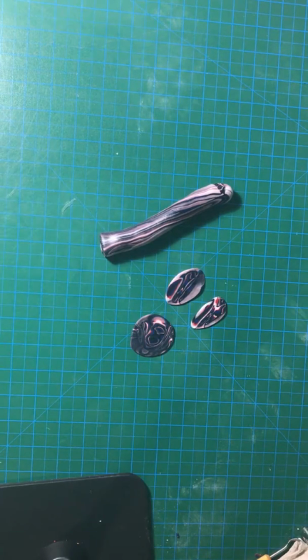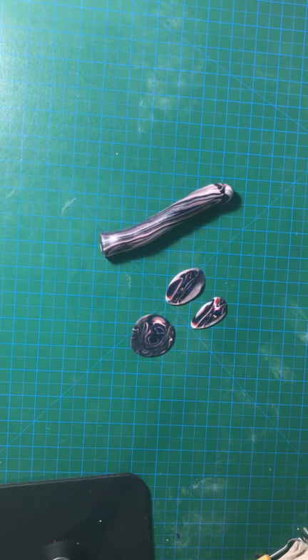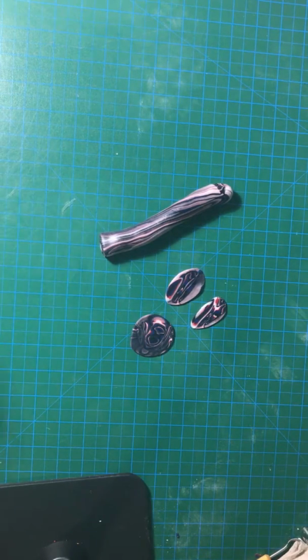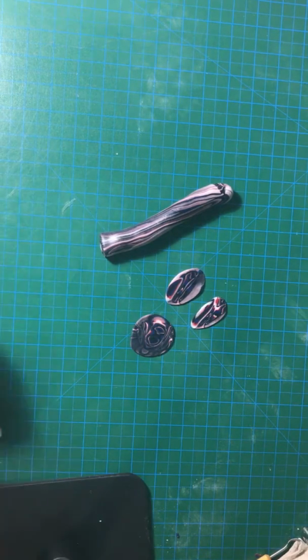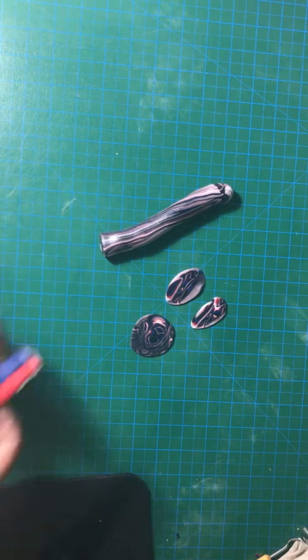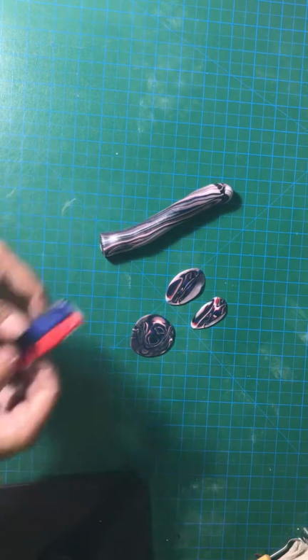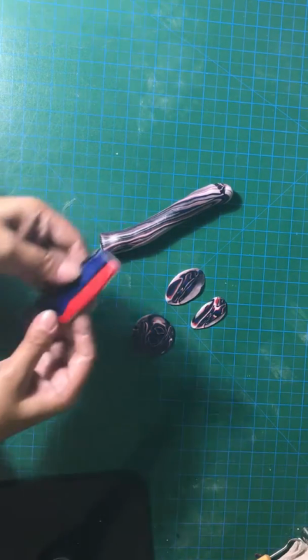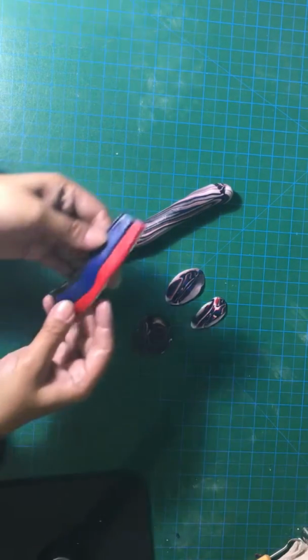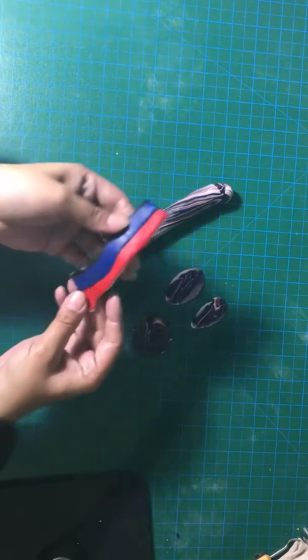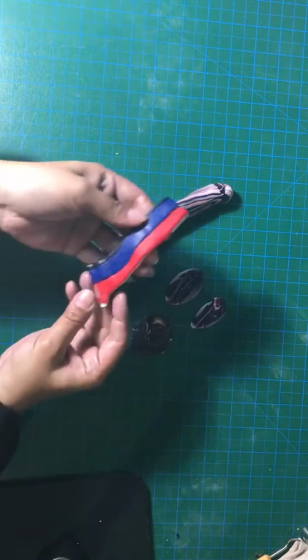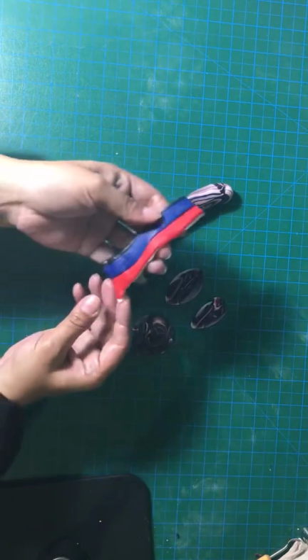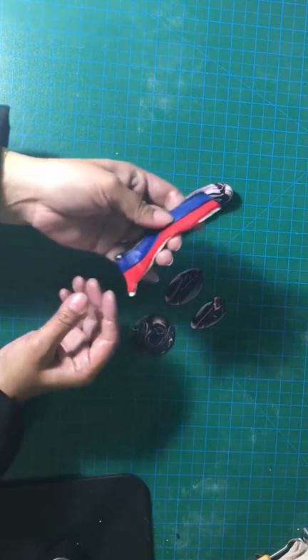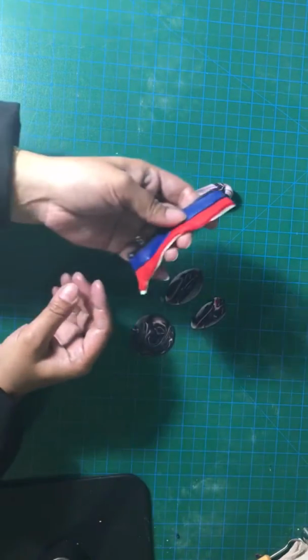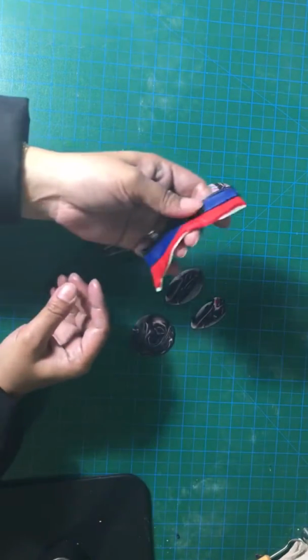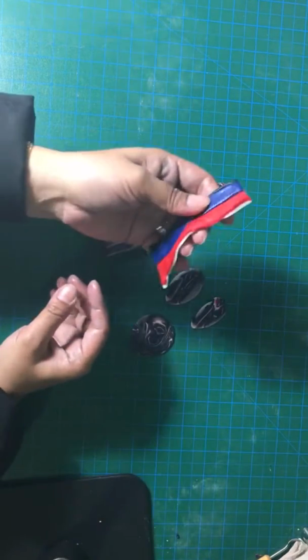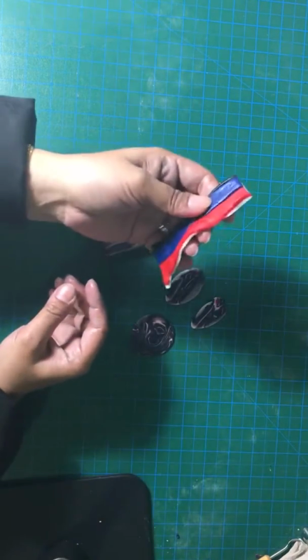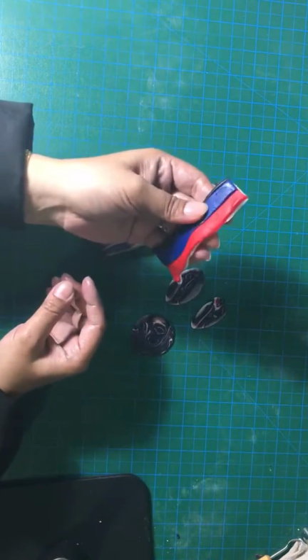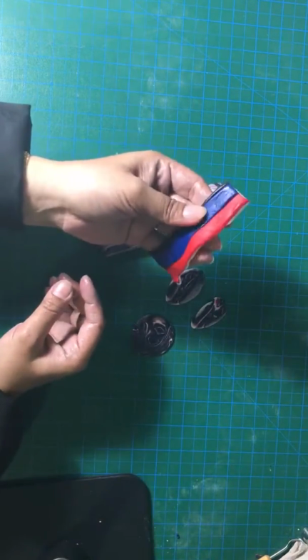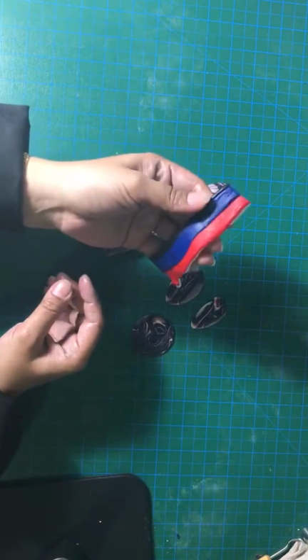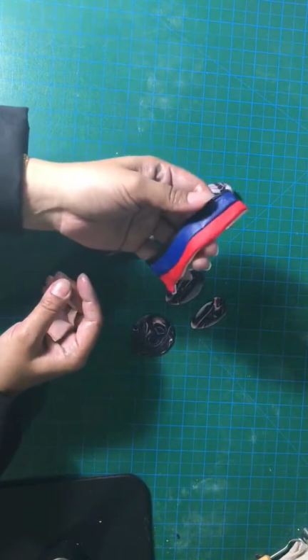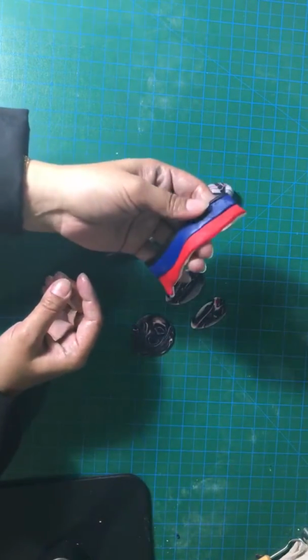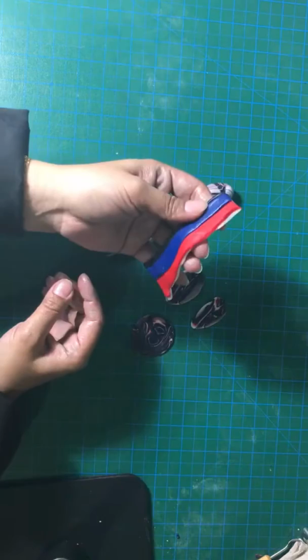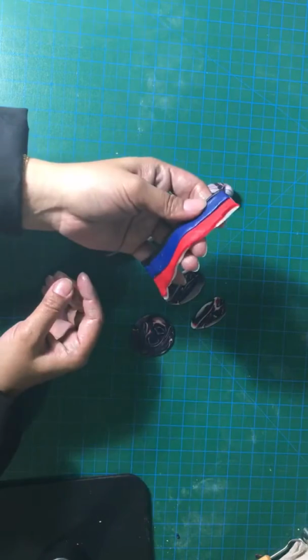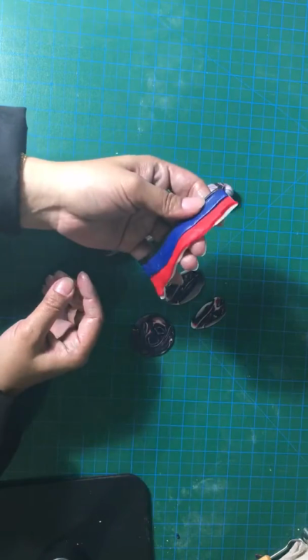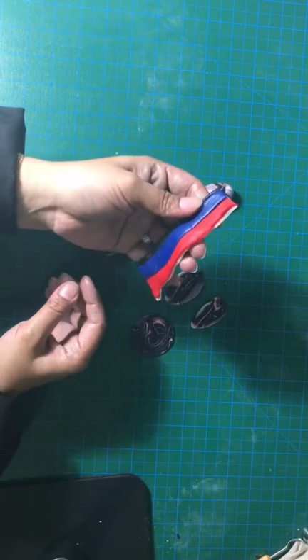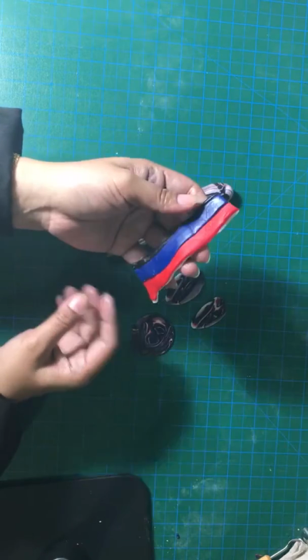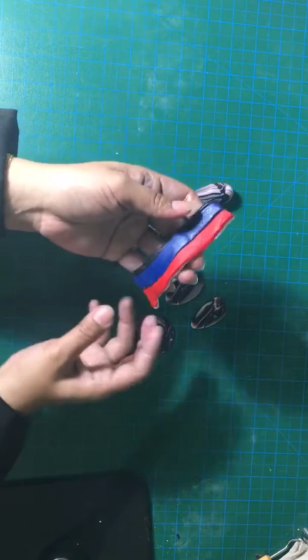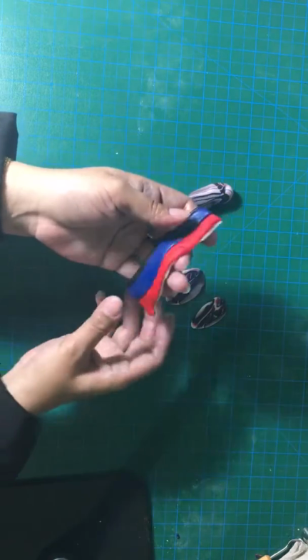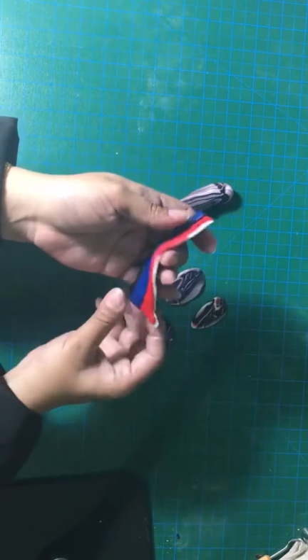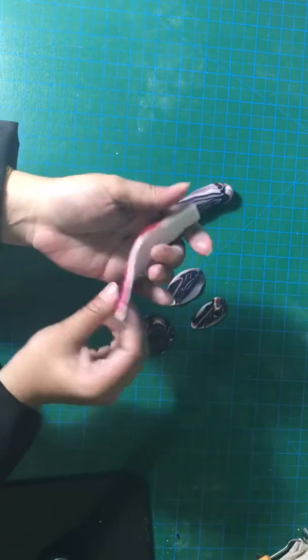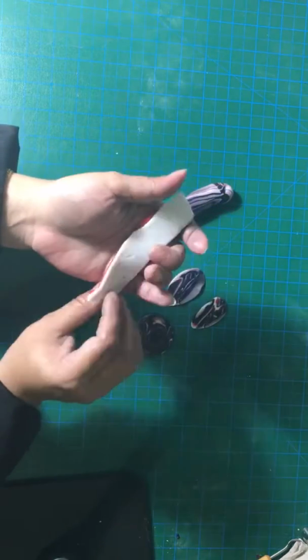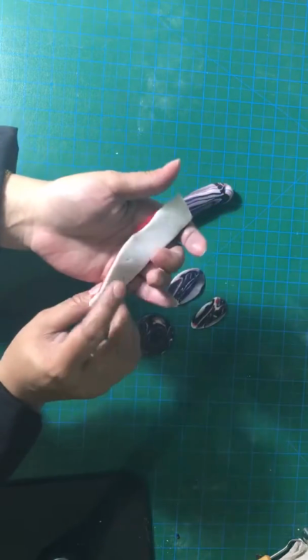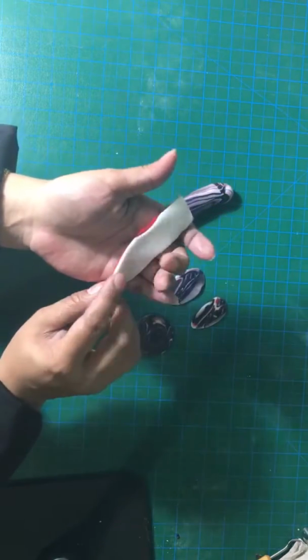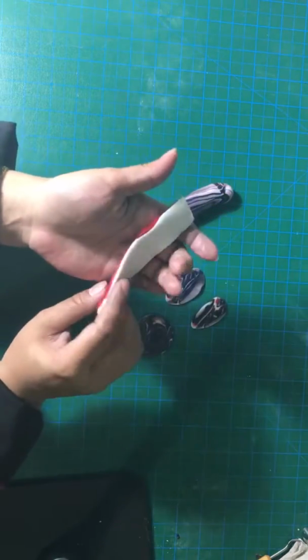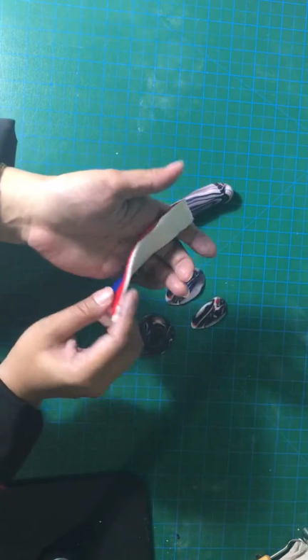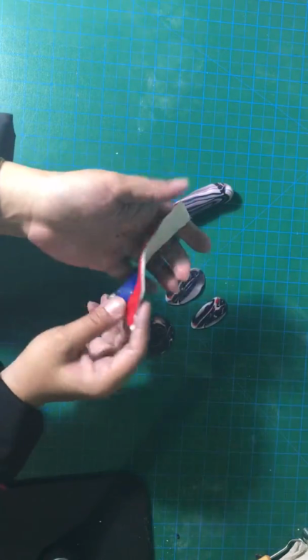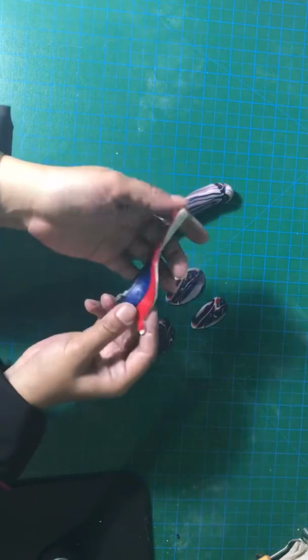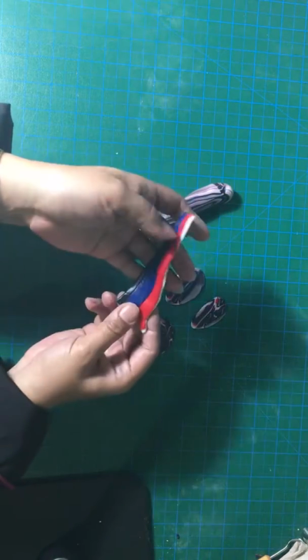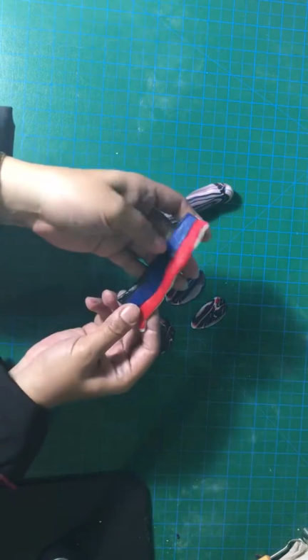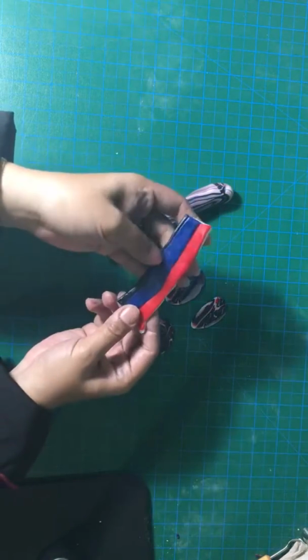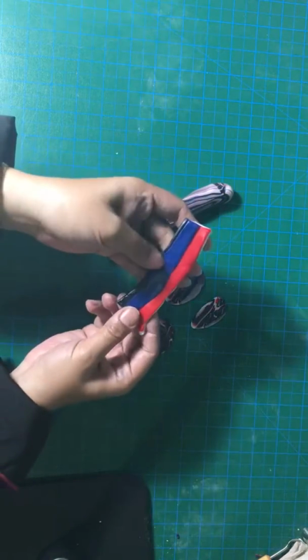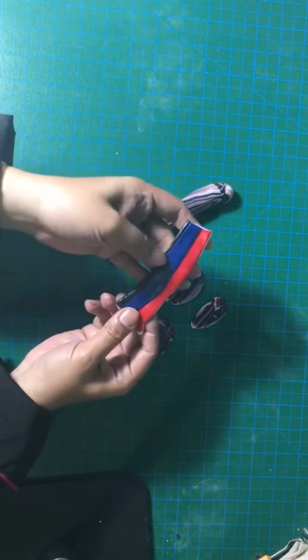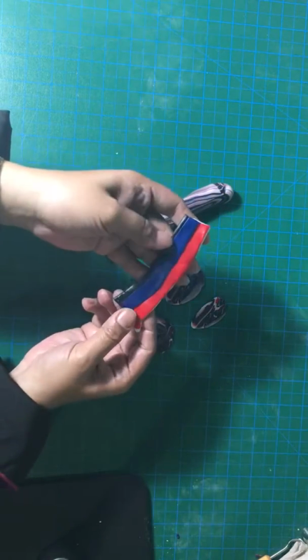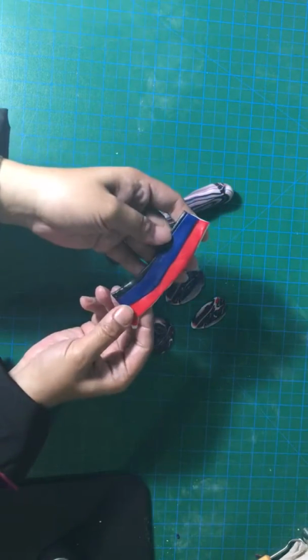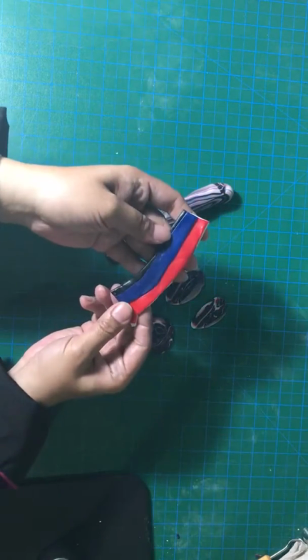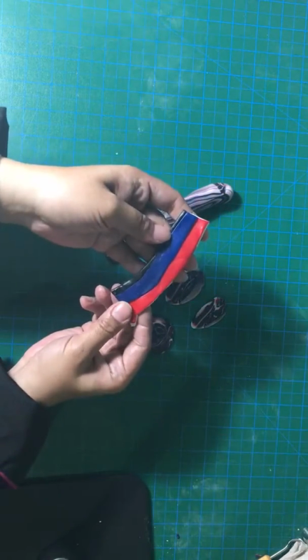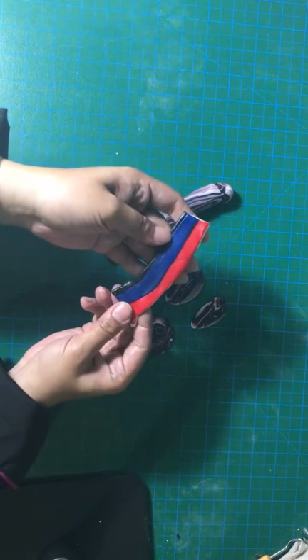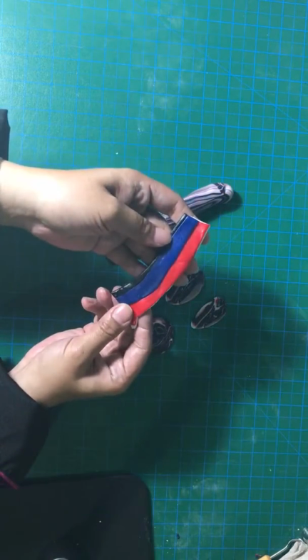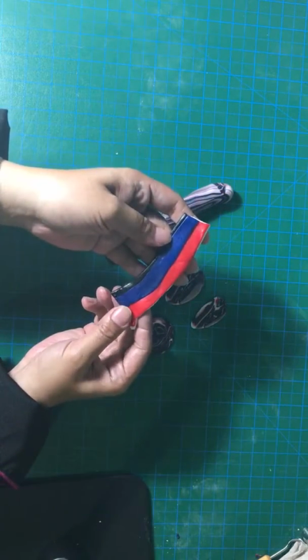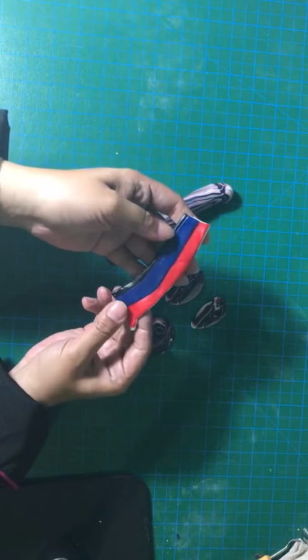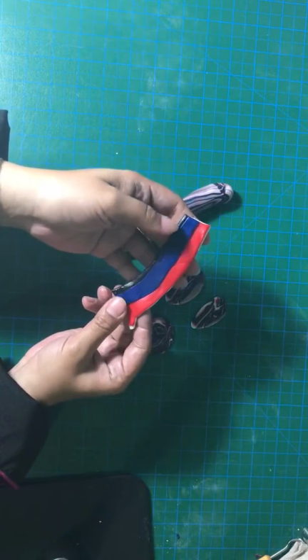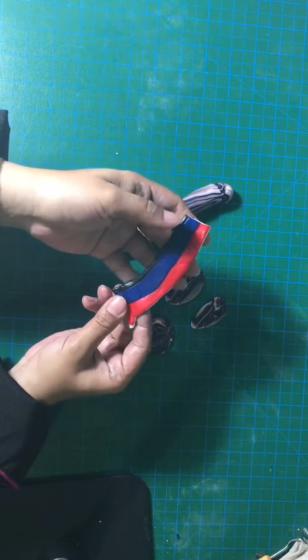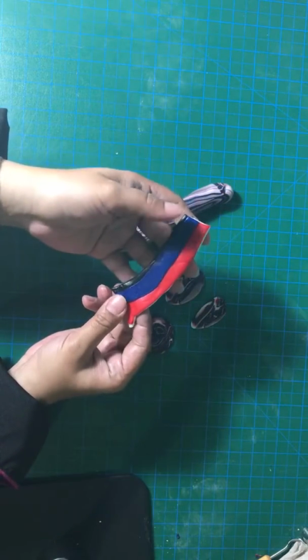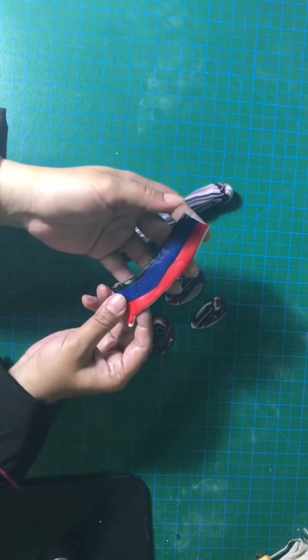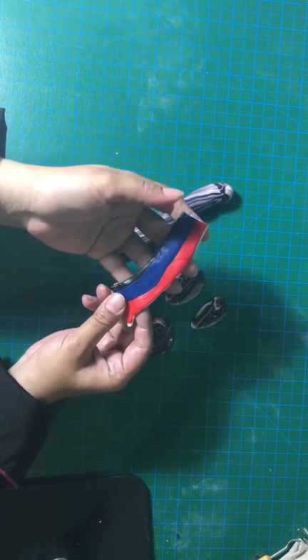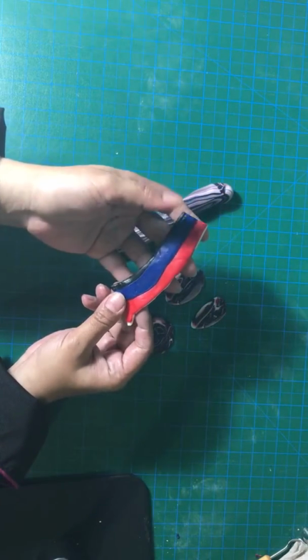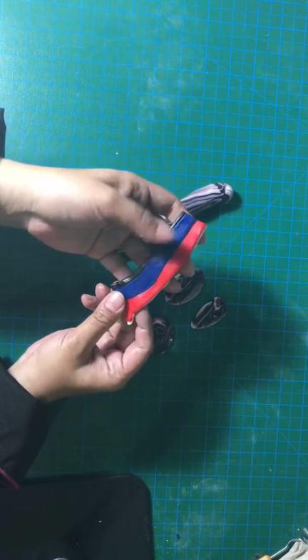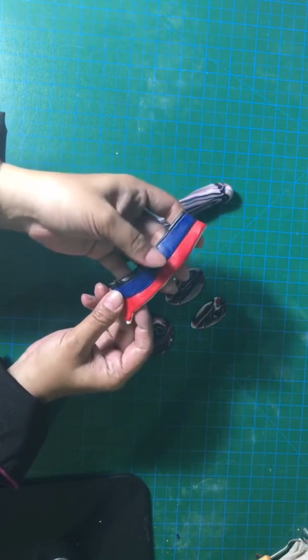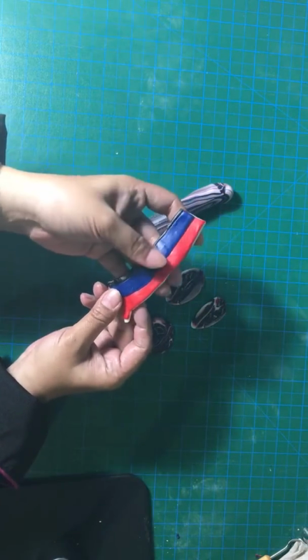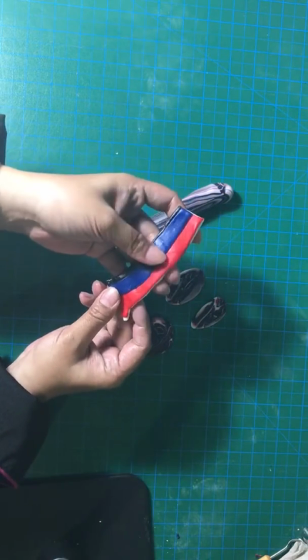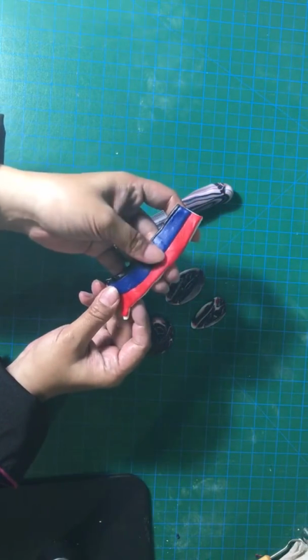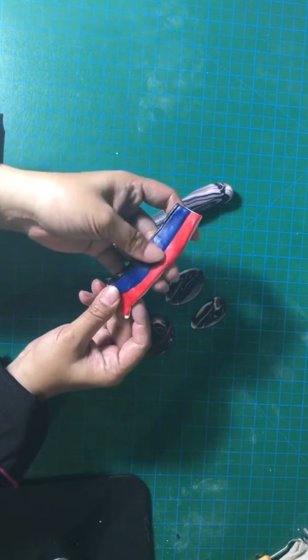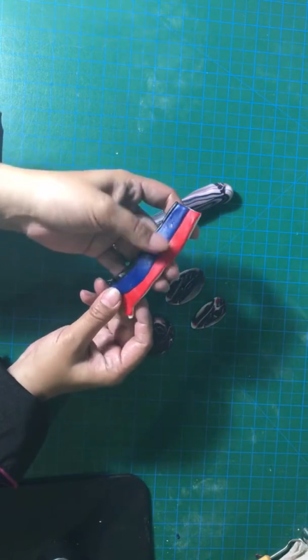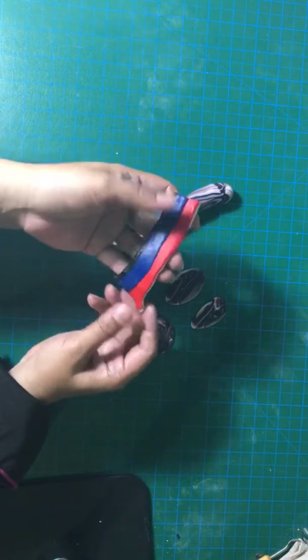I have taken these four colors: white, red, blue and black. I rolled them thin.